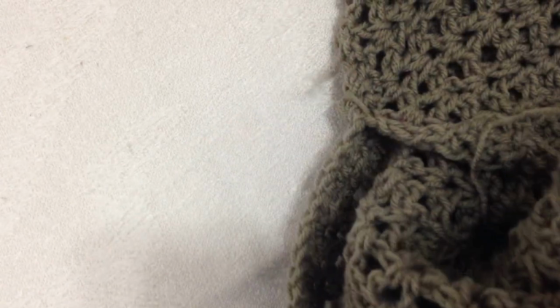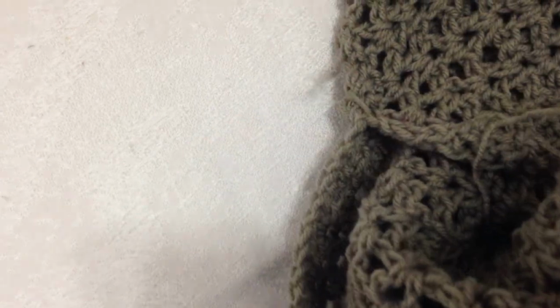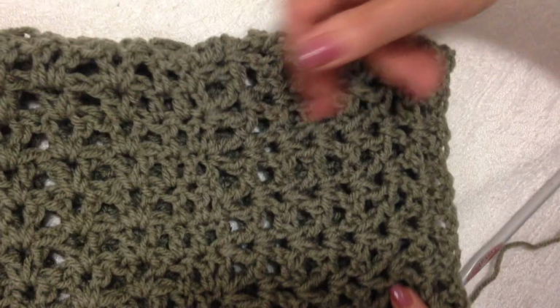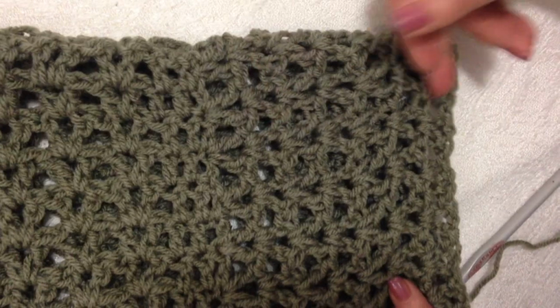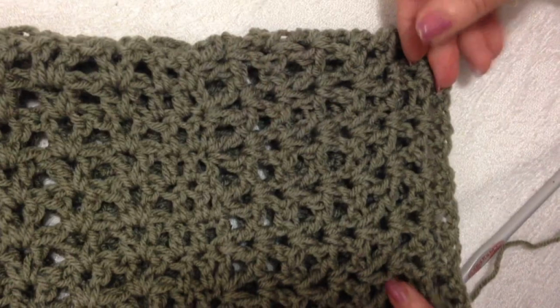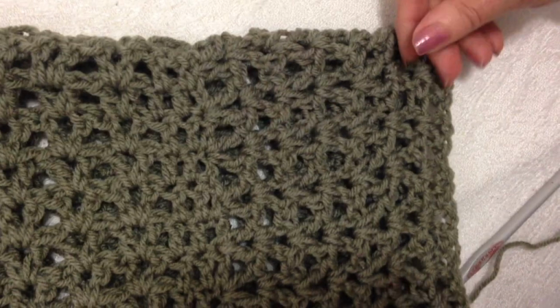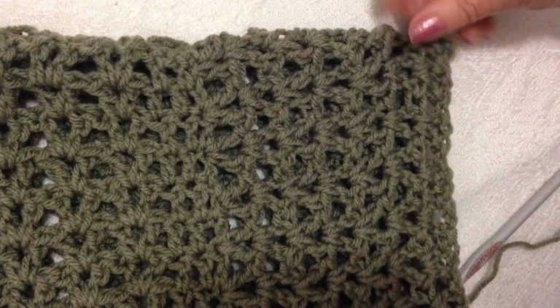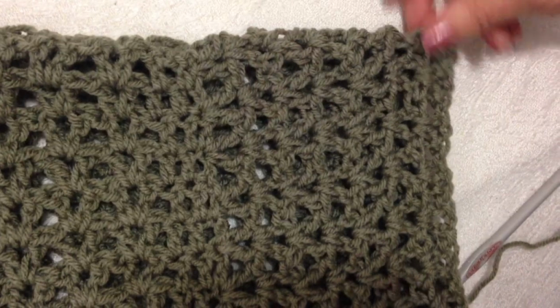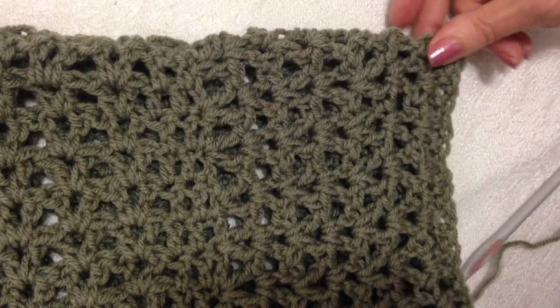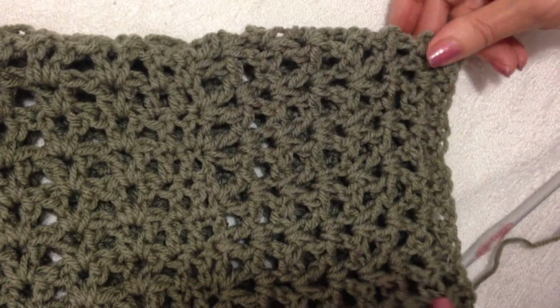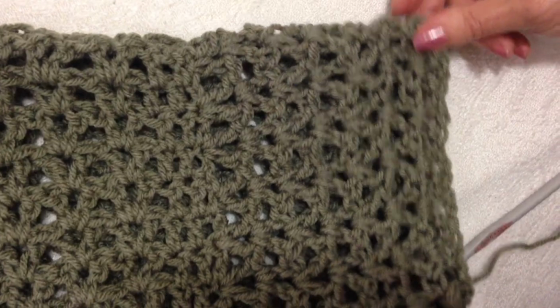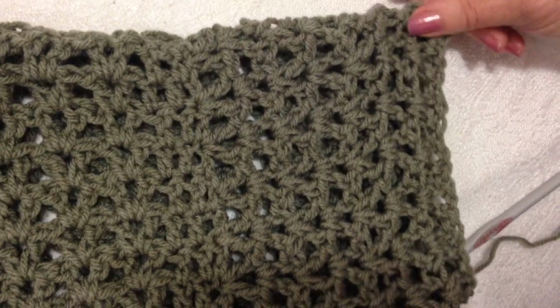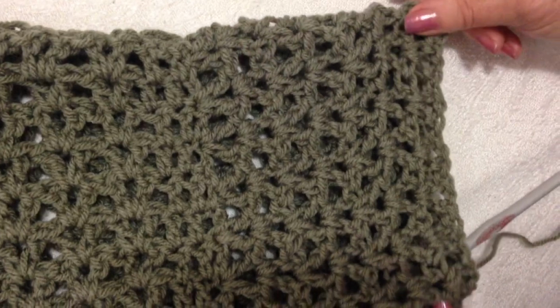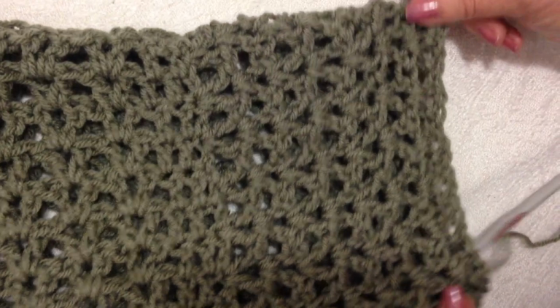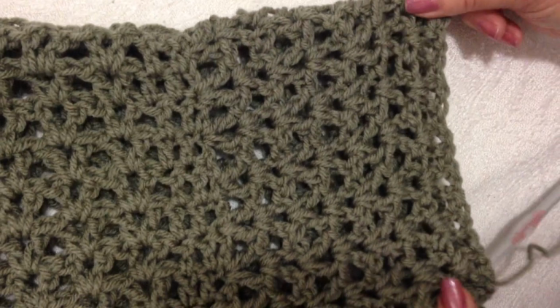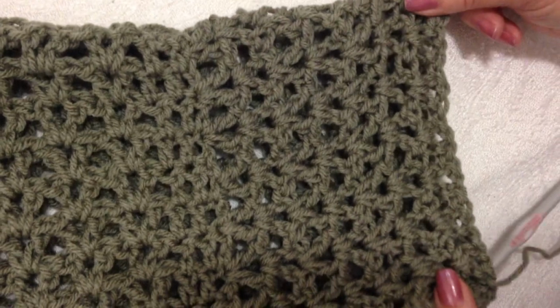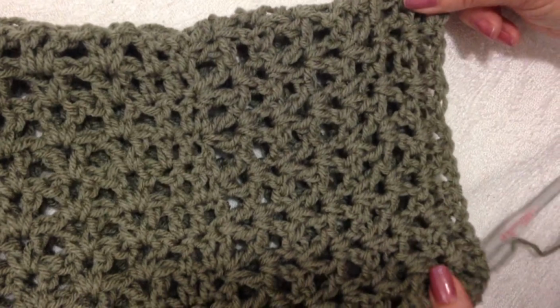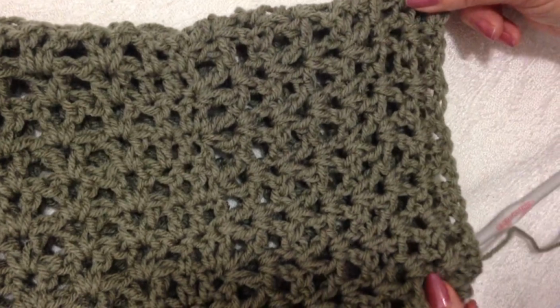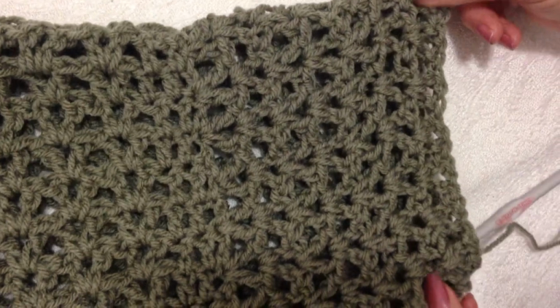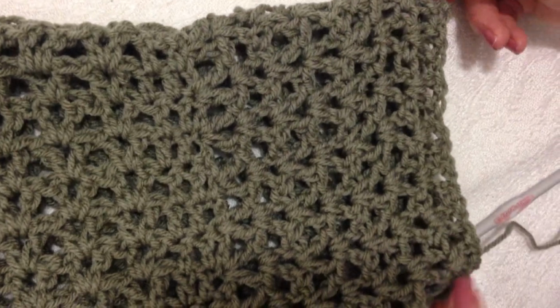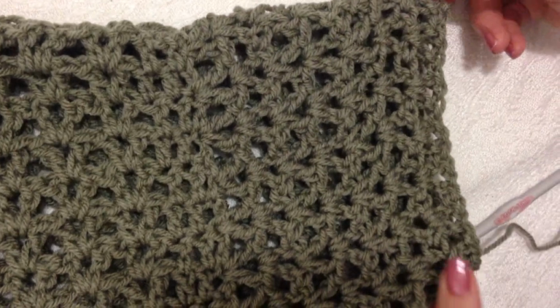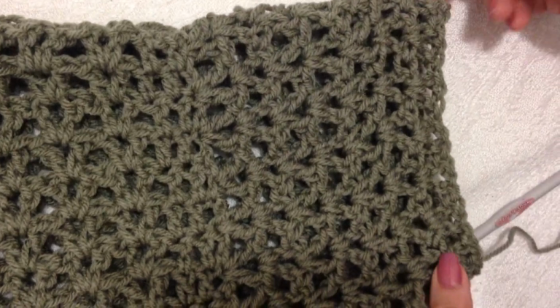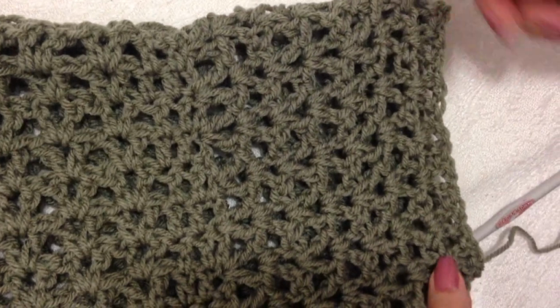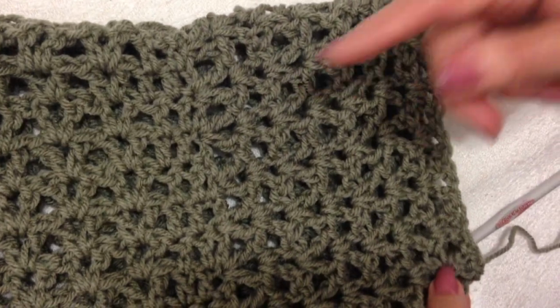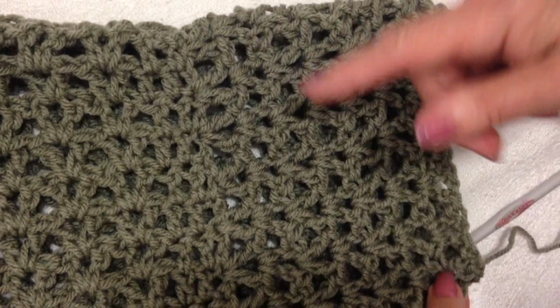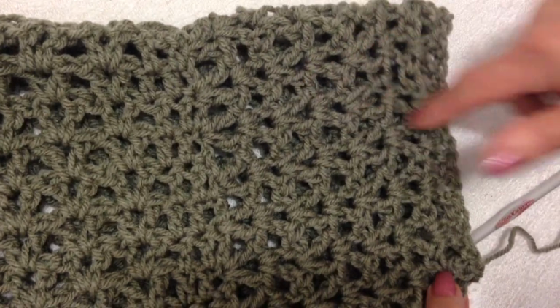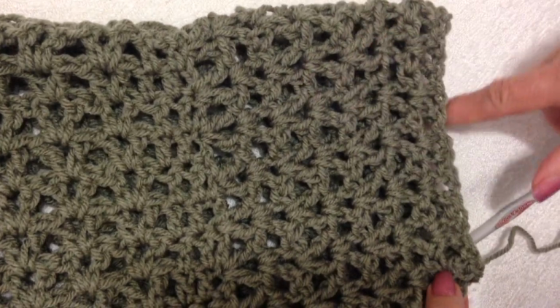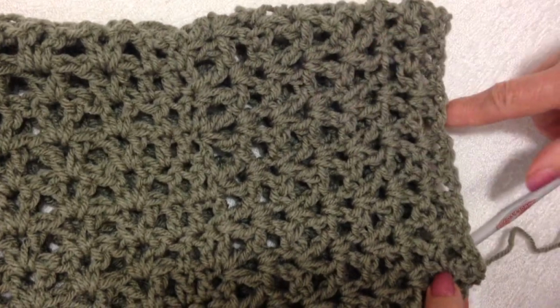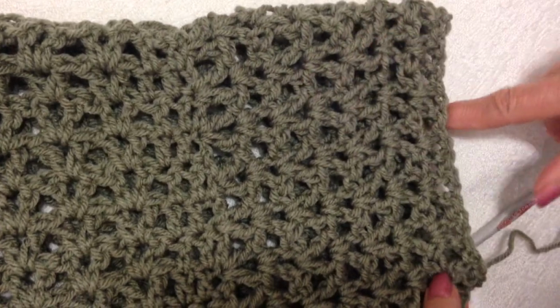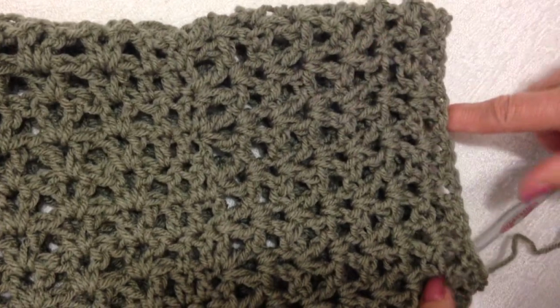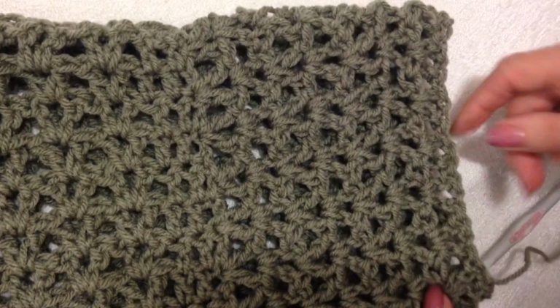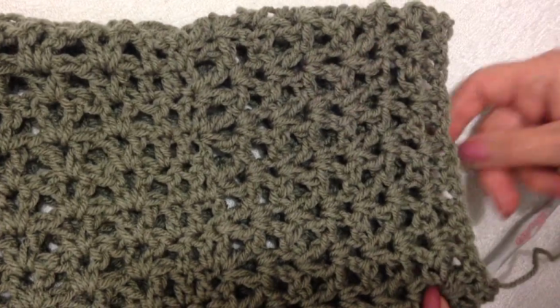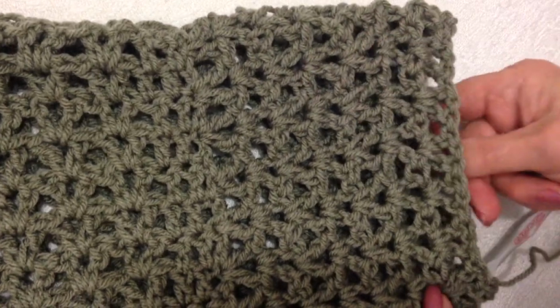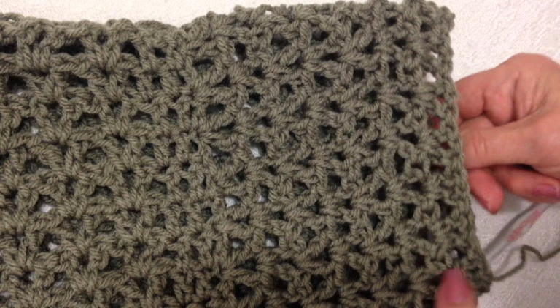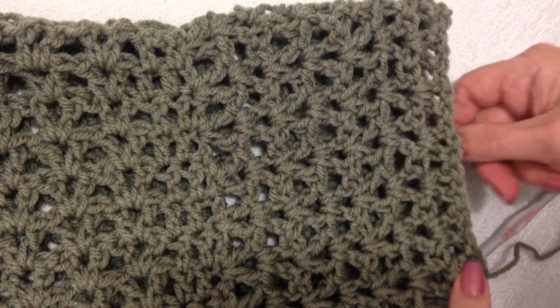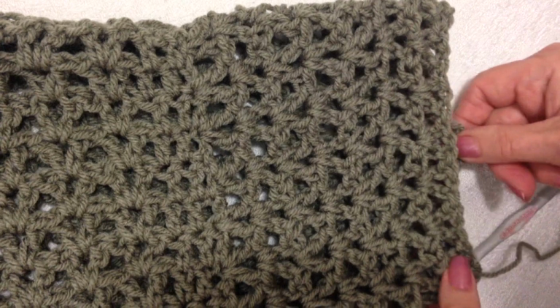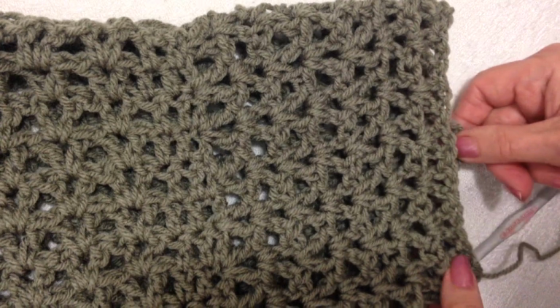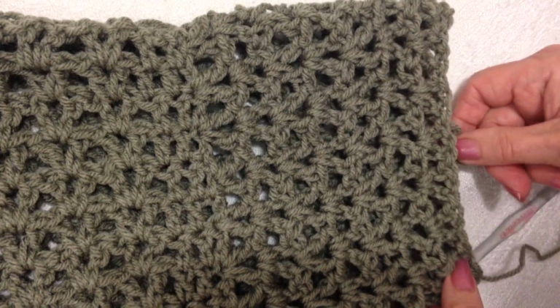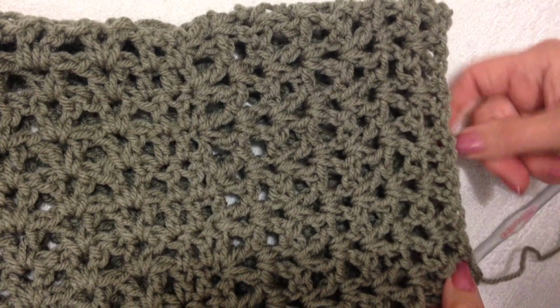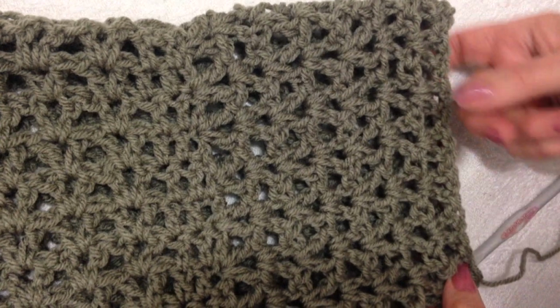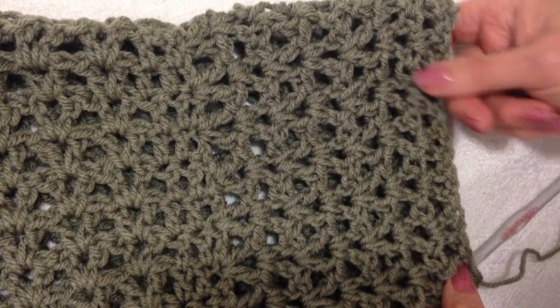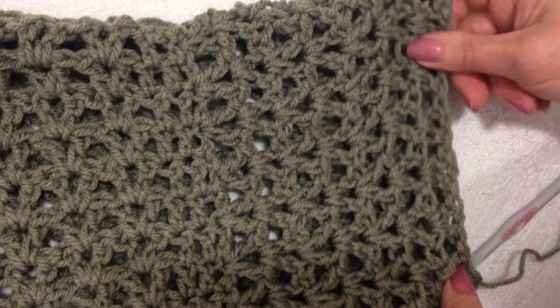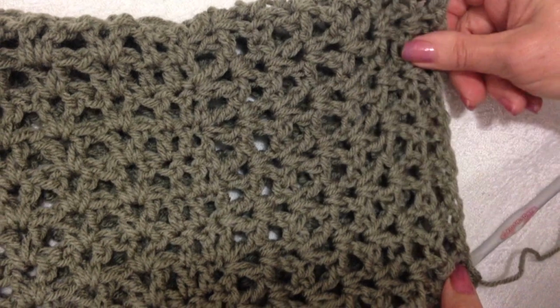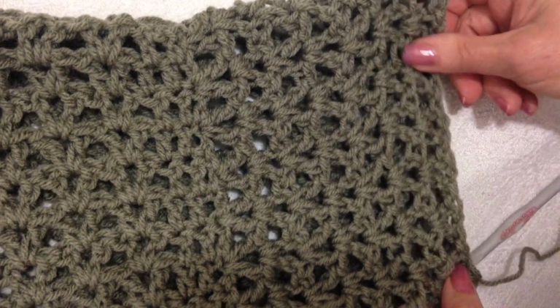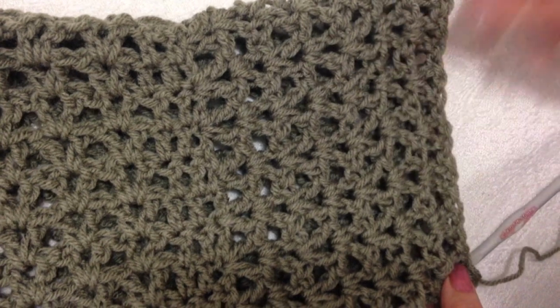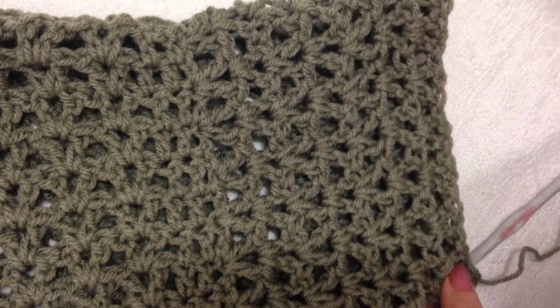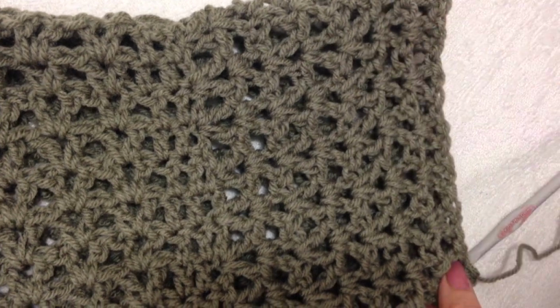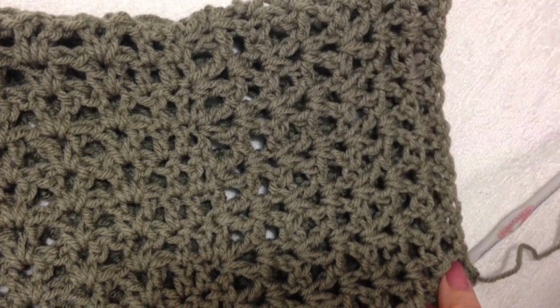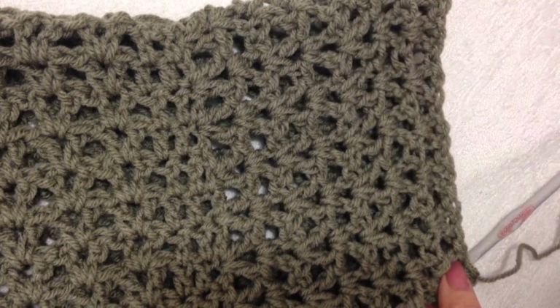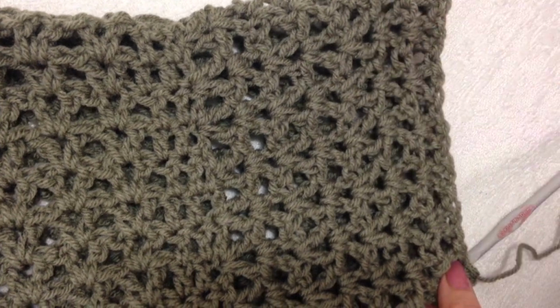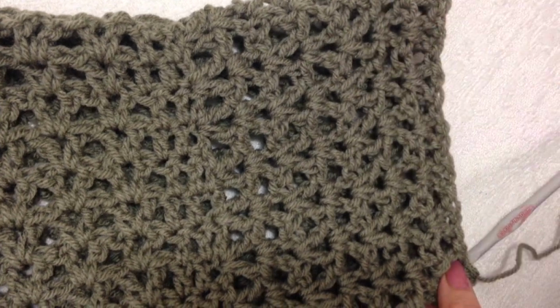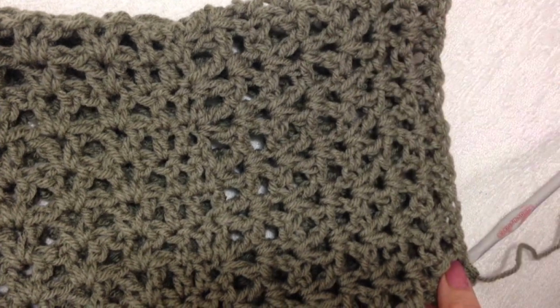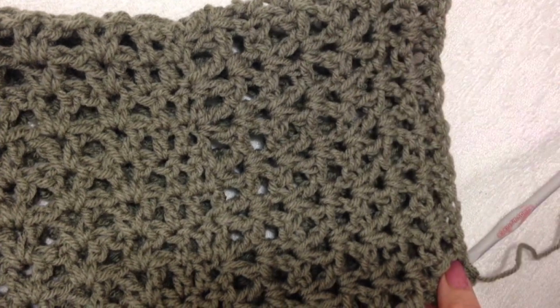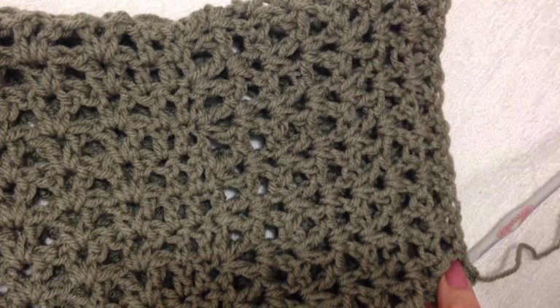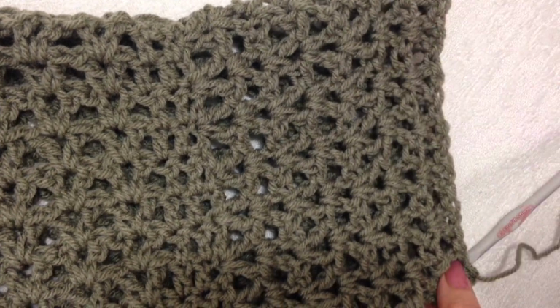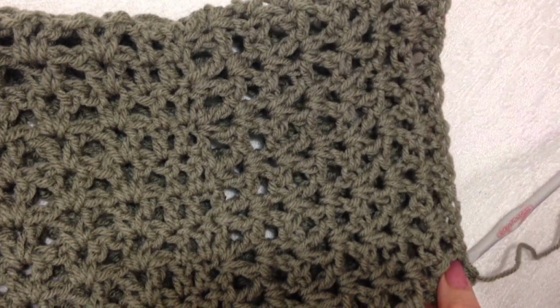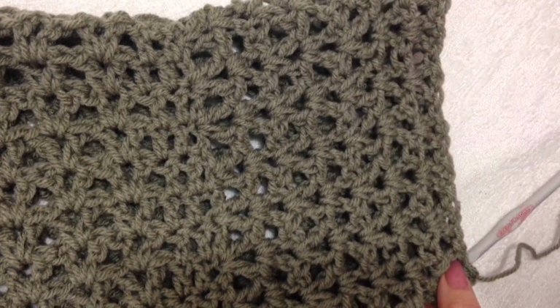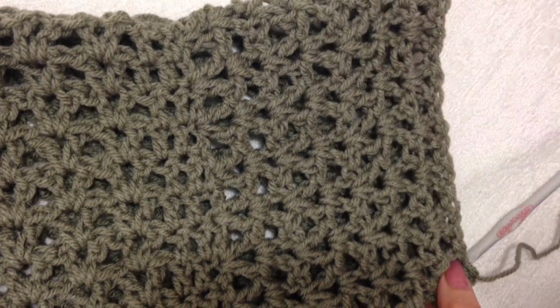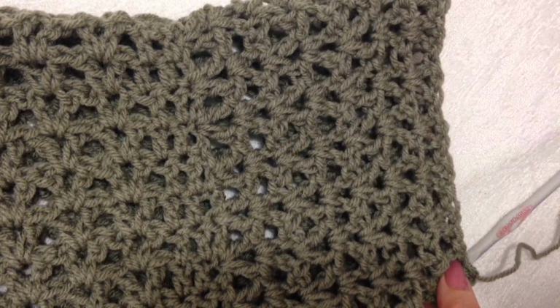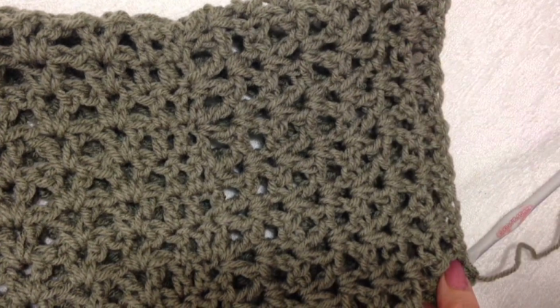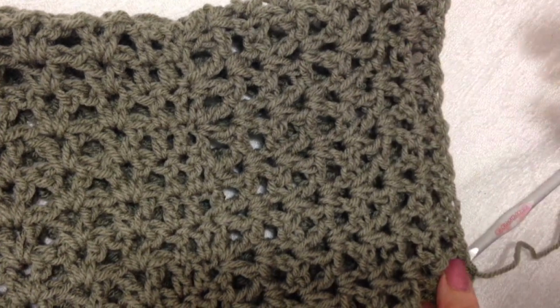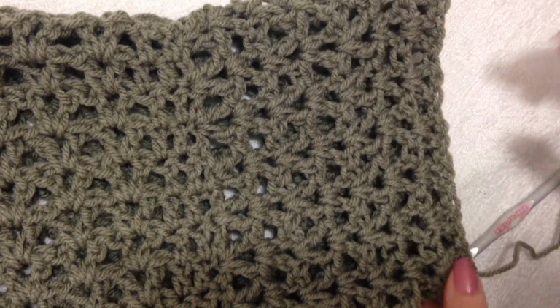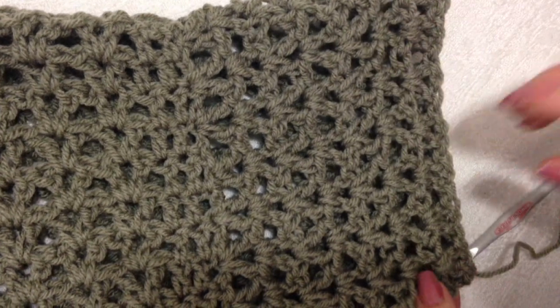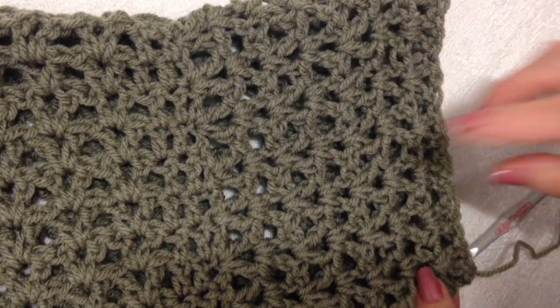I've gone ahead and worked a few rows of the sleeve. I'm going to continue to work as long as I want my sleeves, and then I'll come back and show you how to do the cuff.